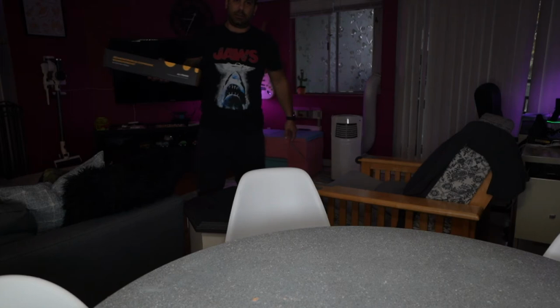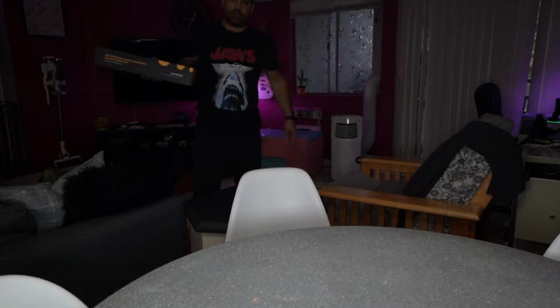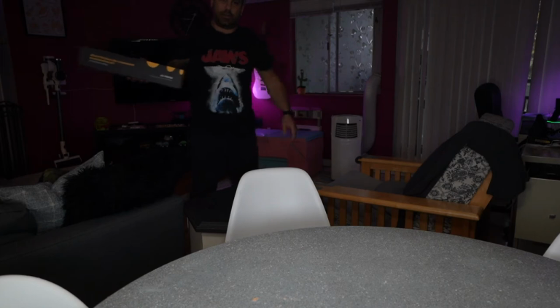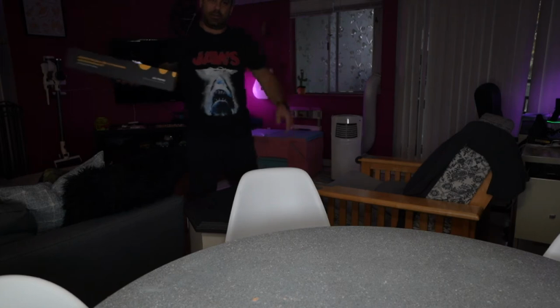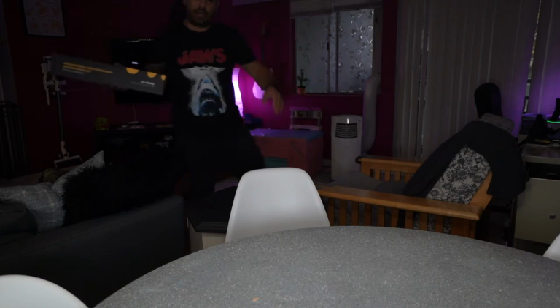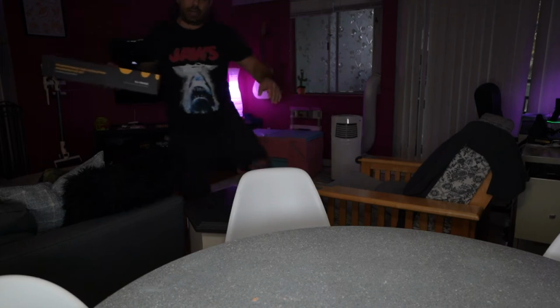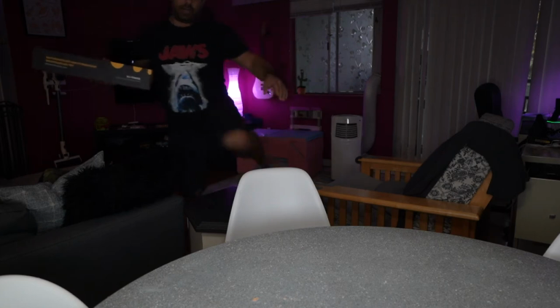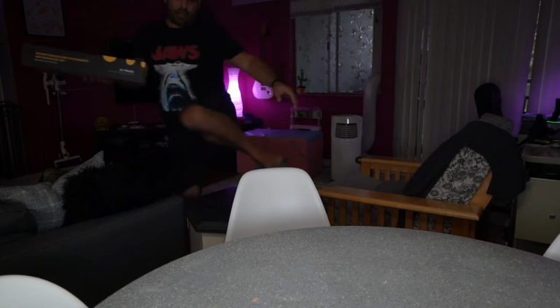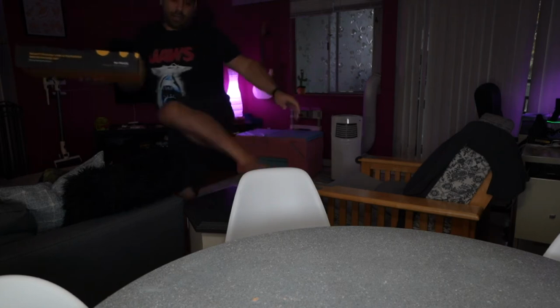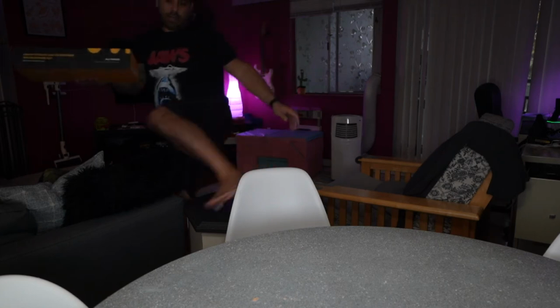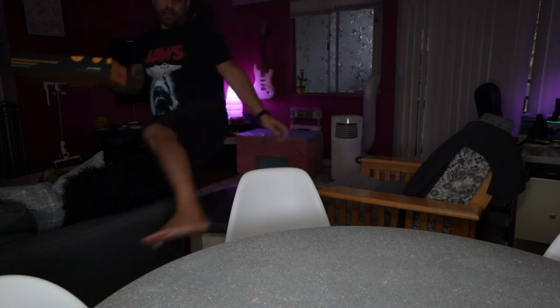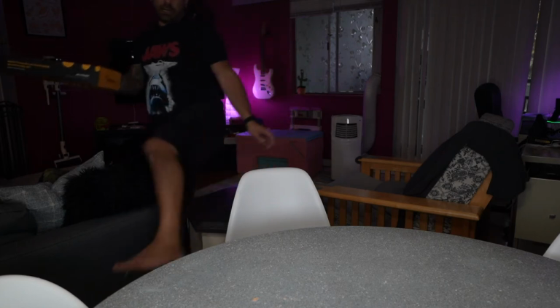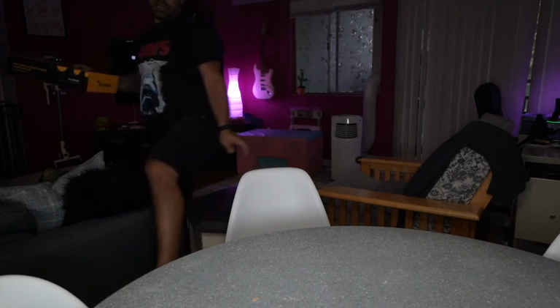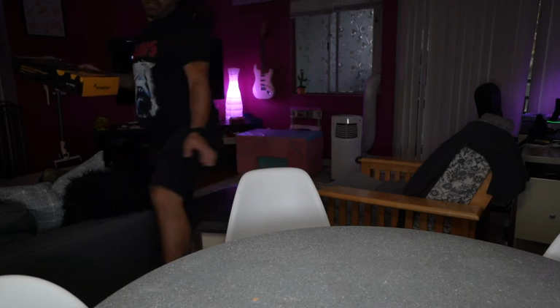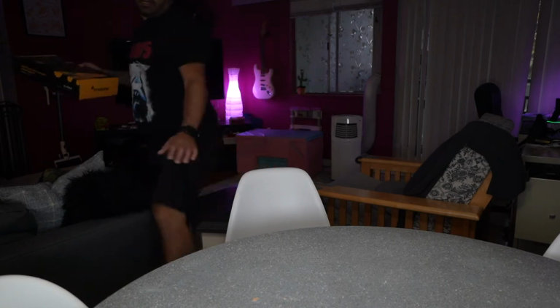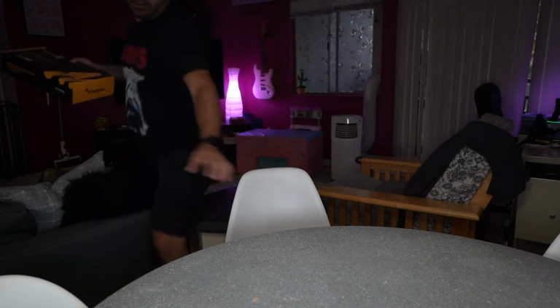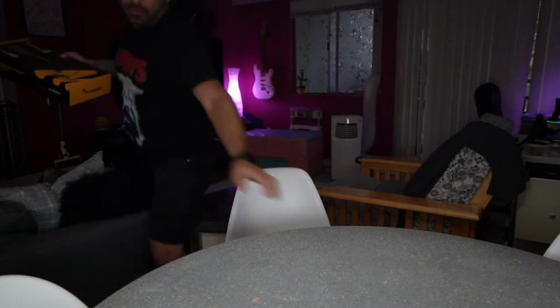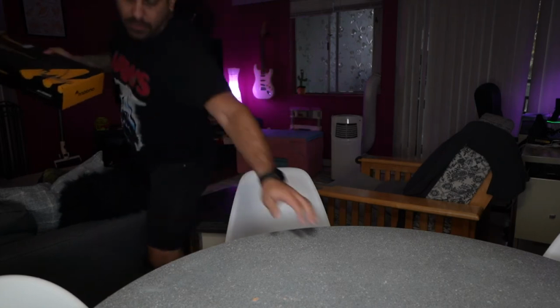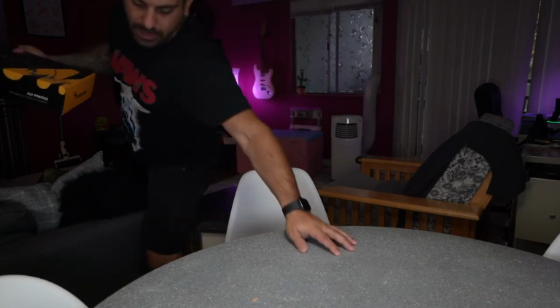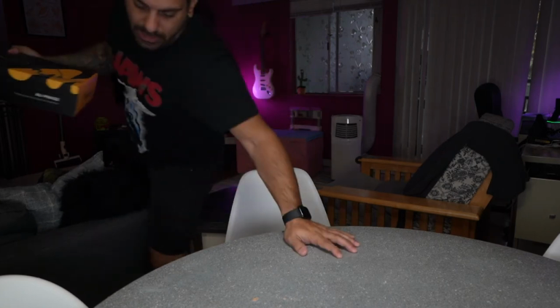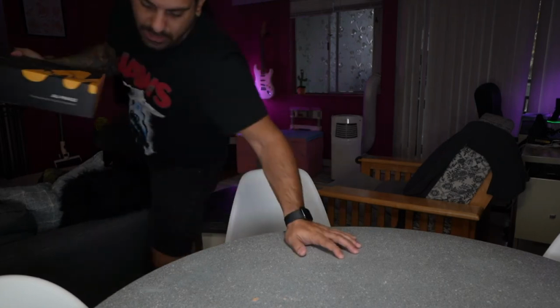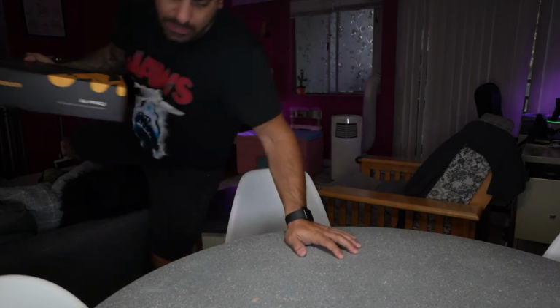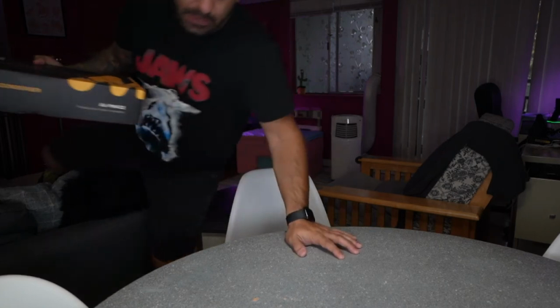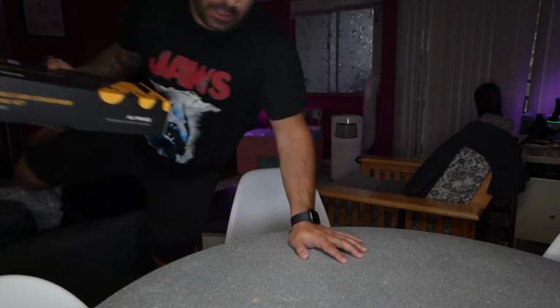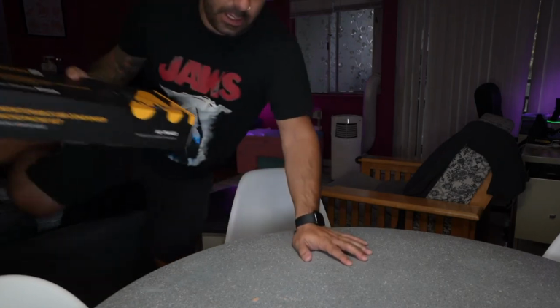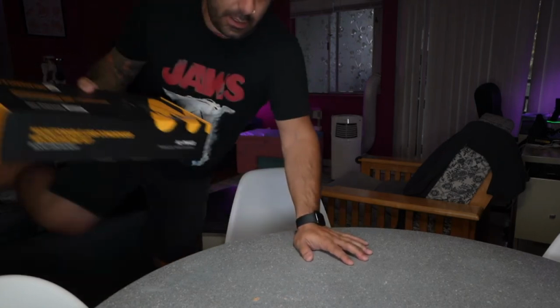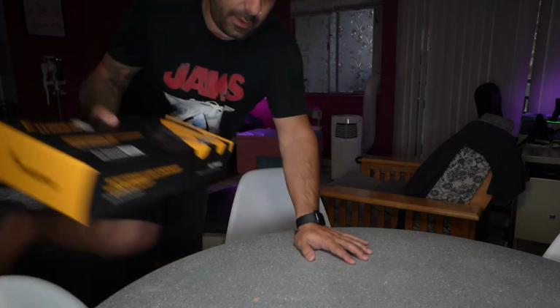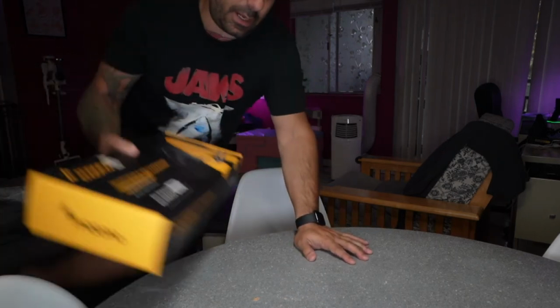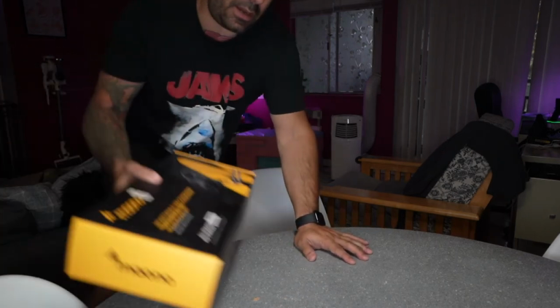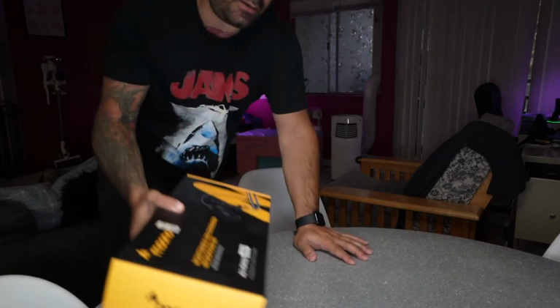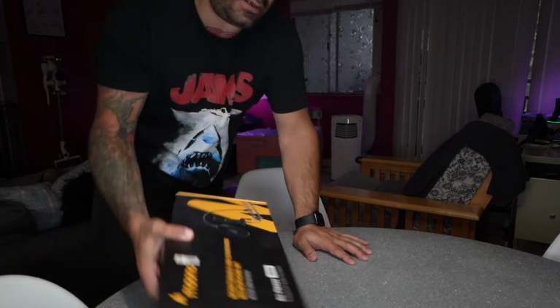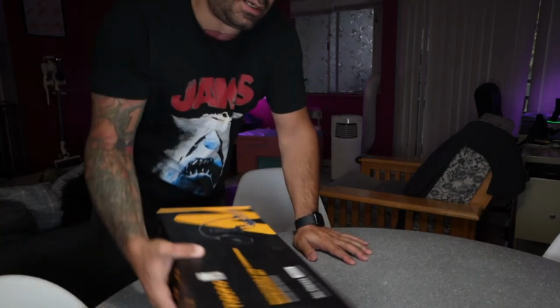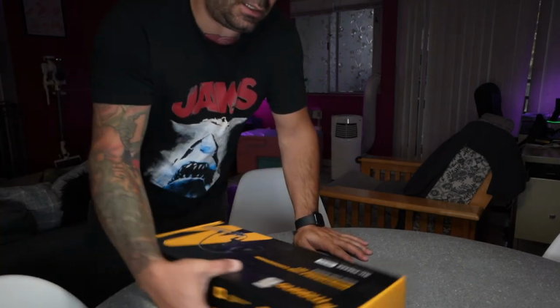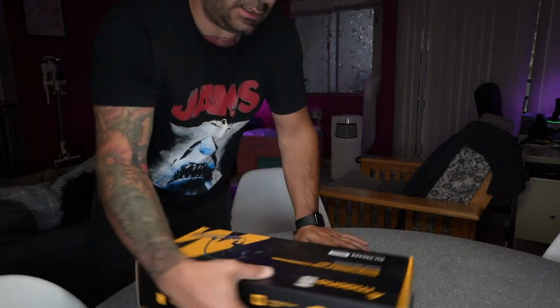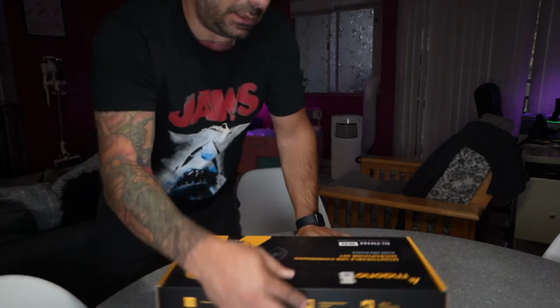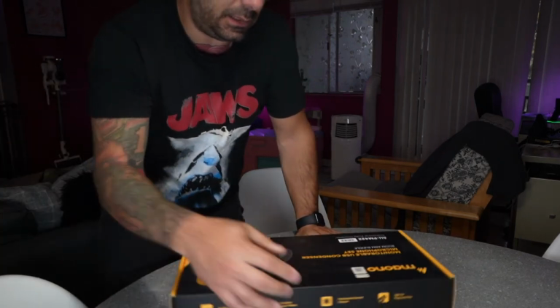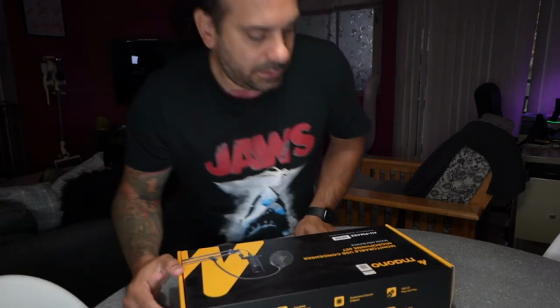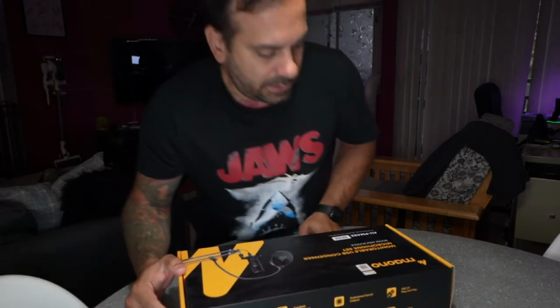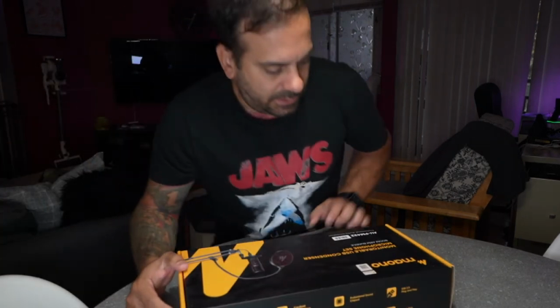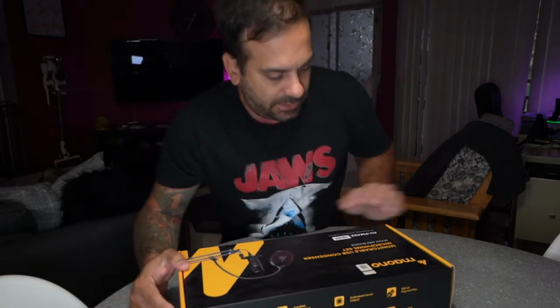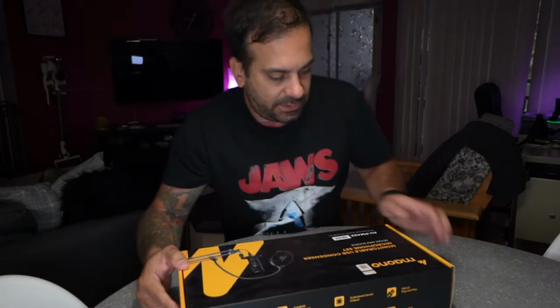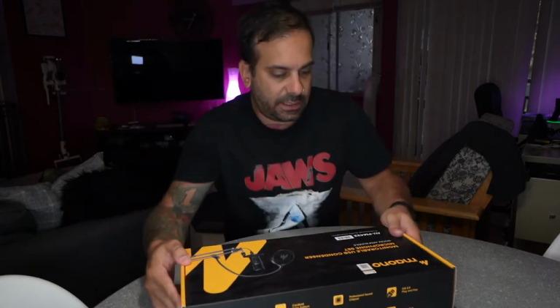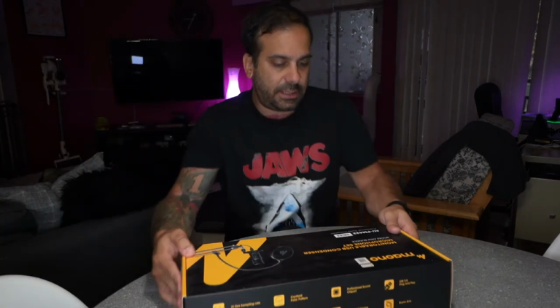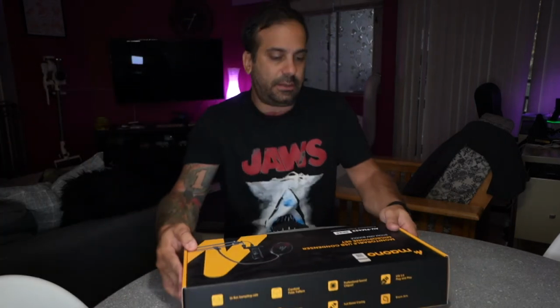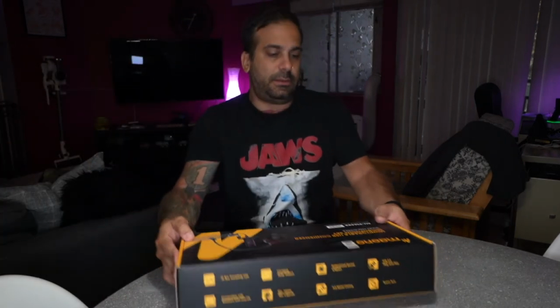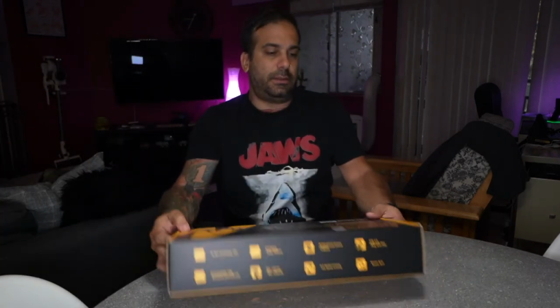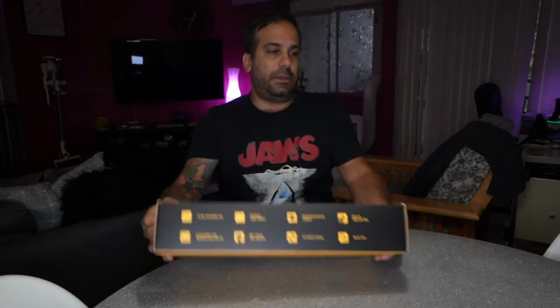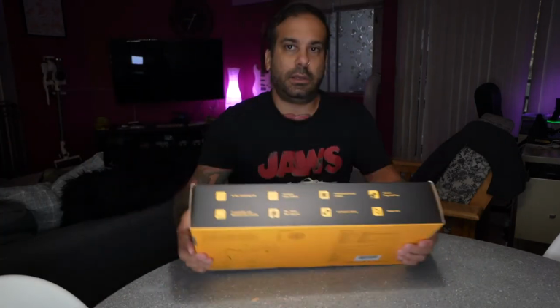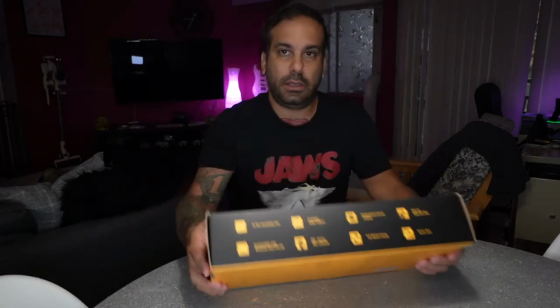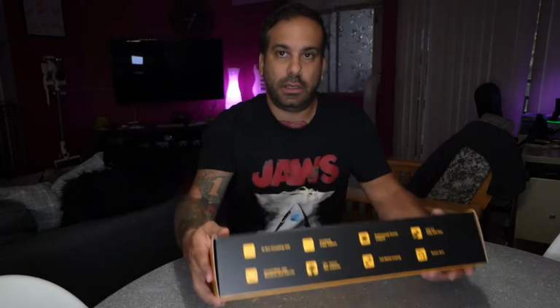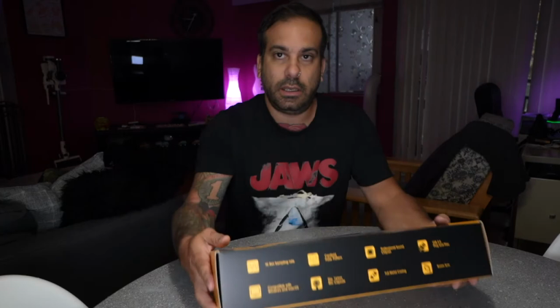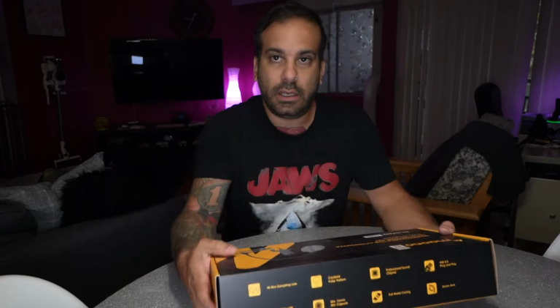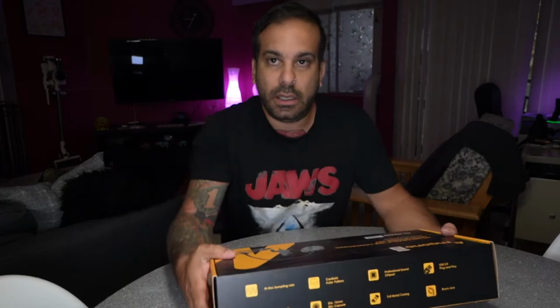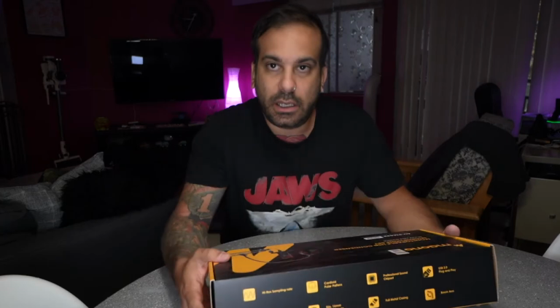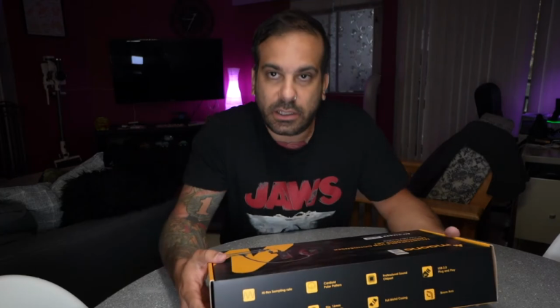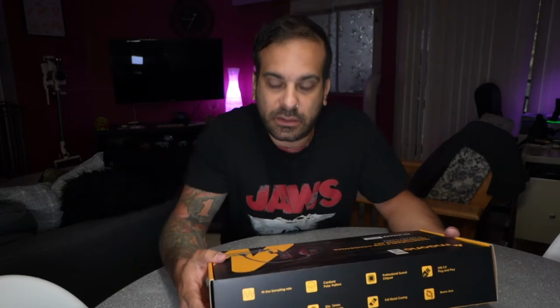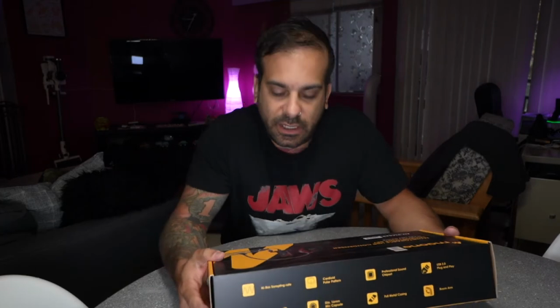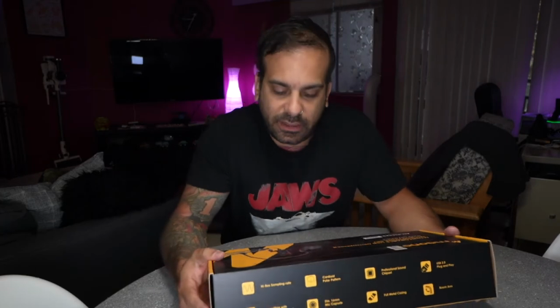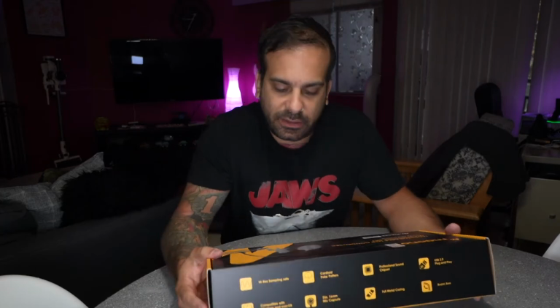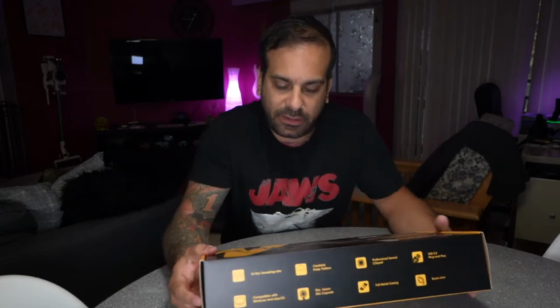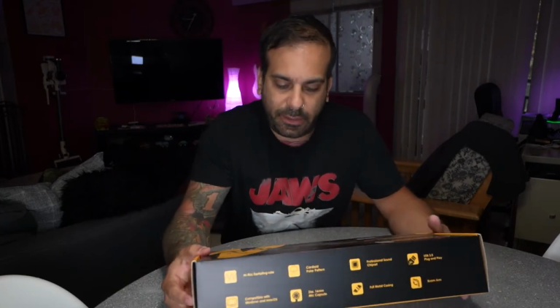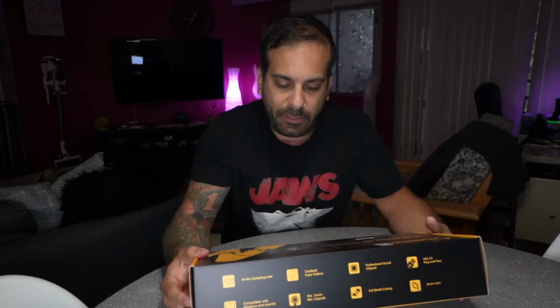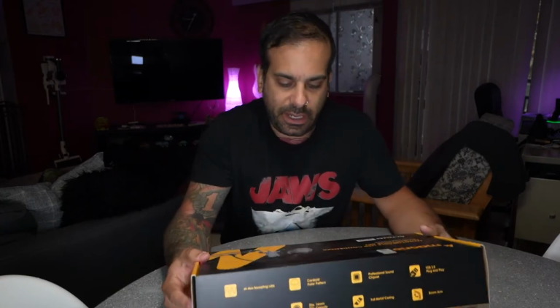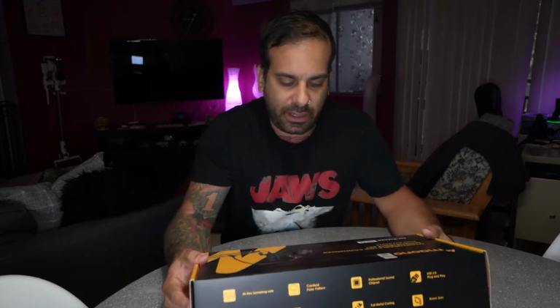We got it! Here we go. This is it. Just got this in the mail.